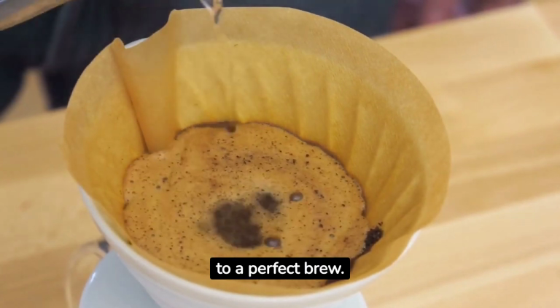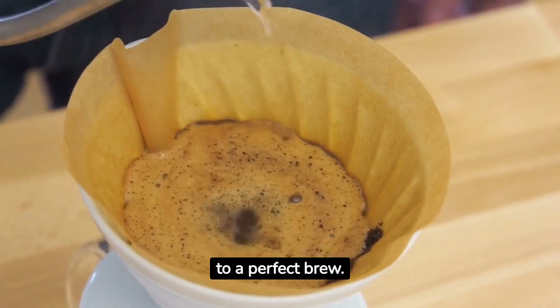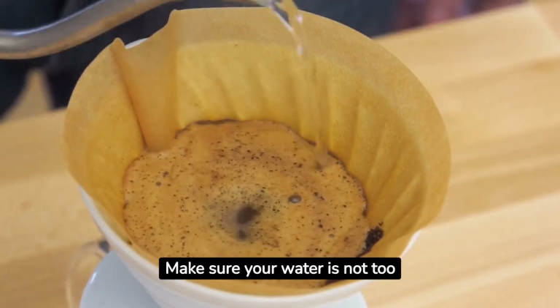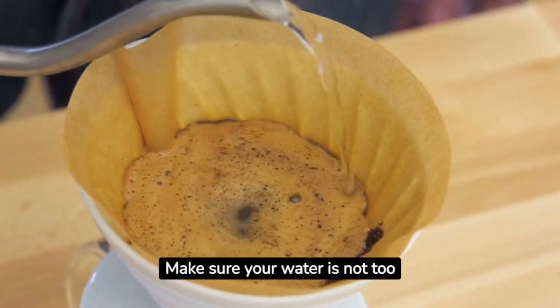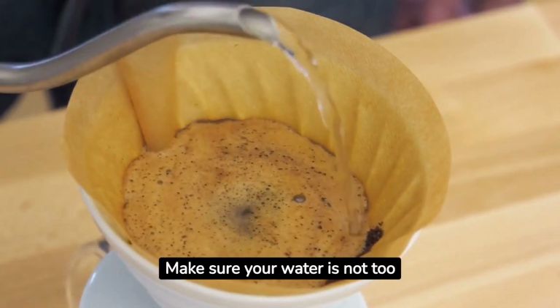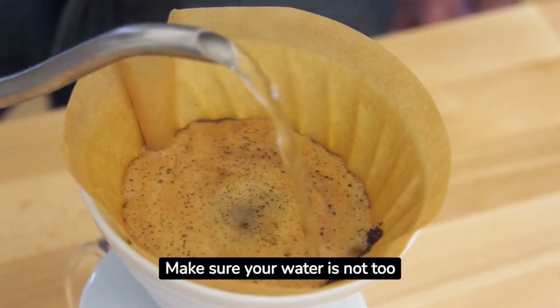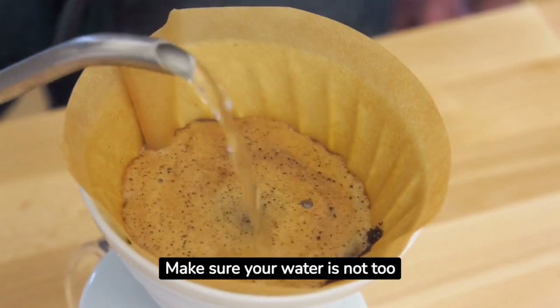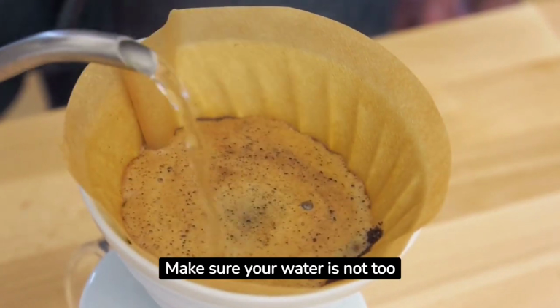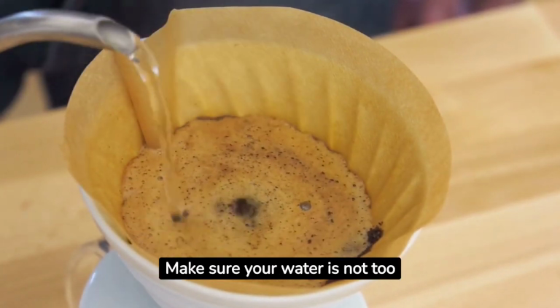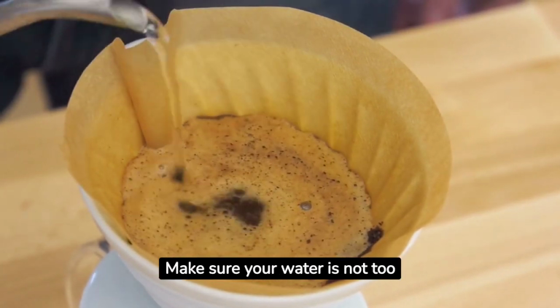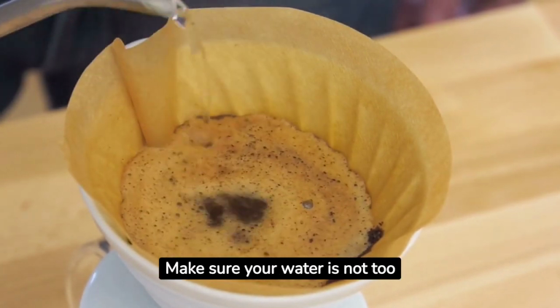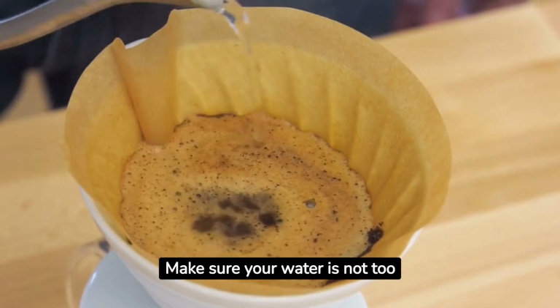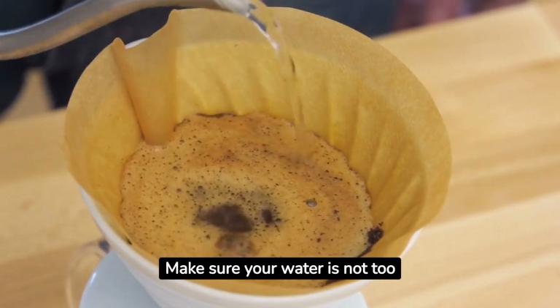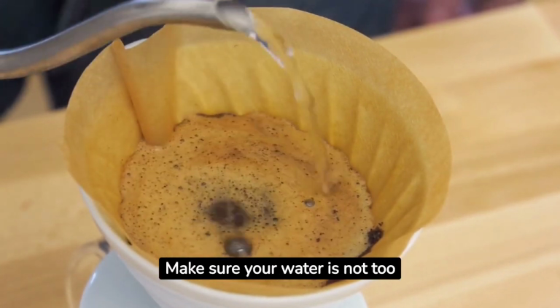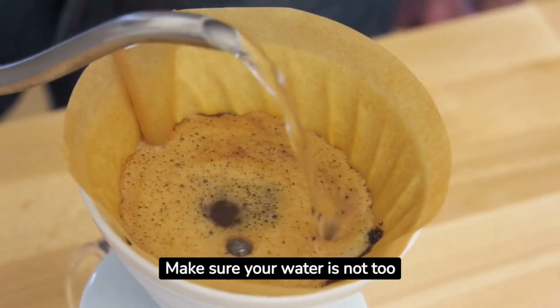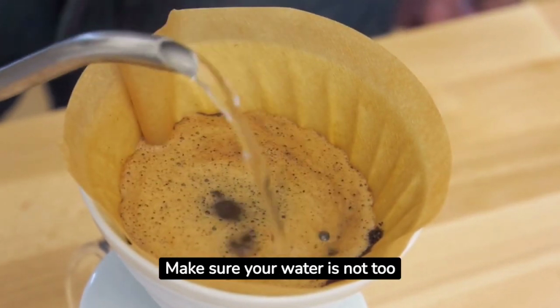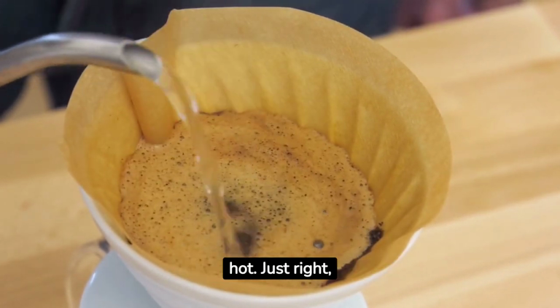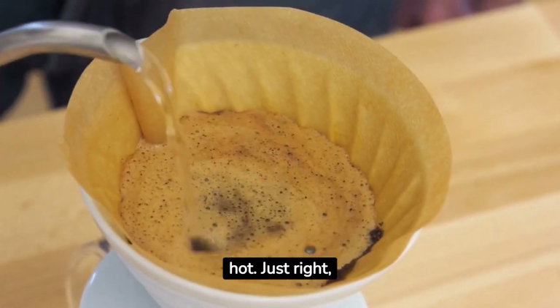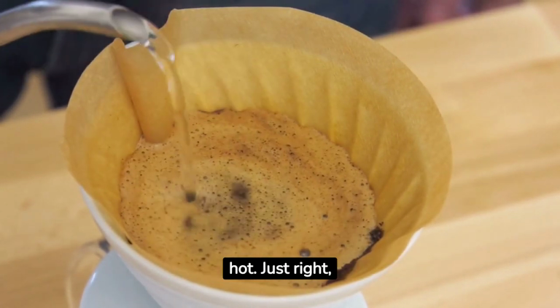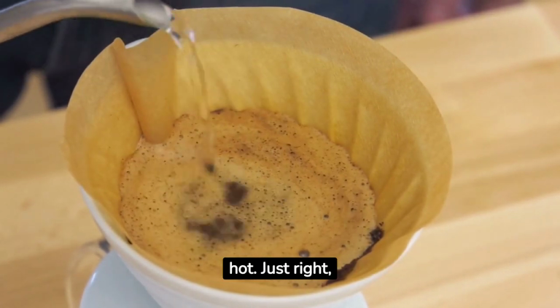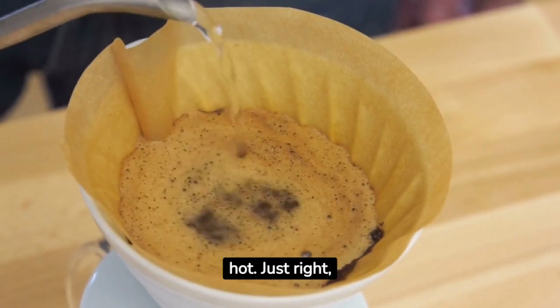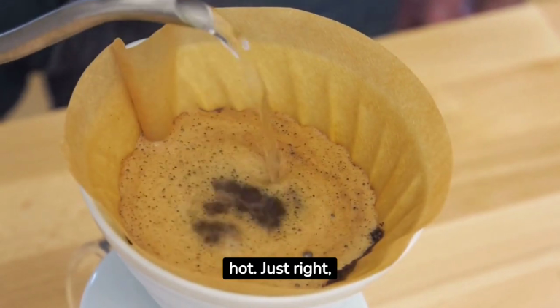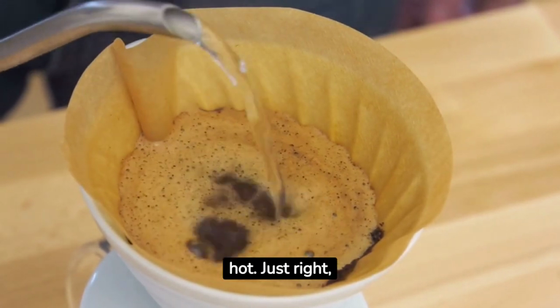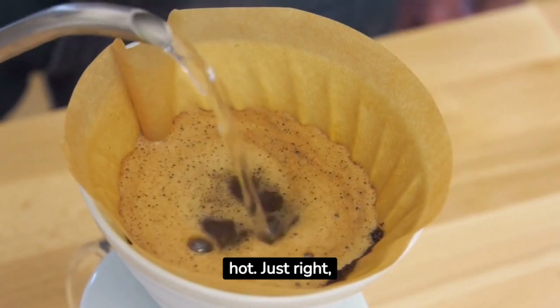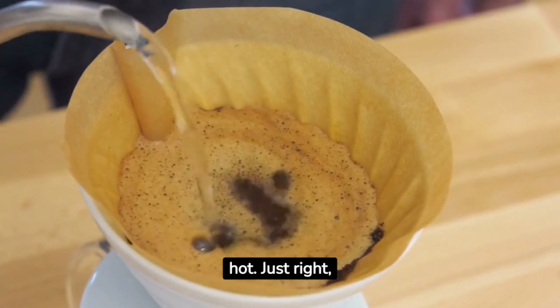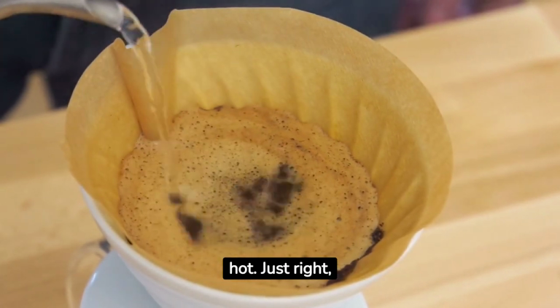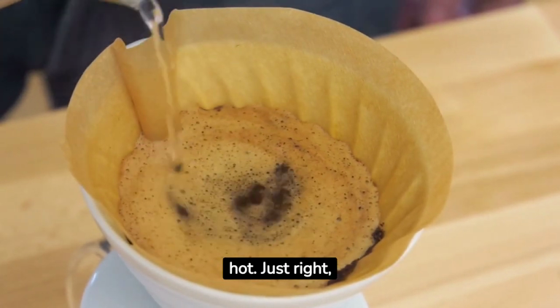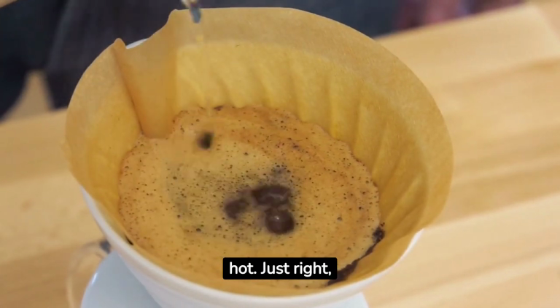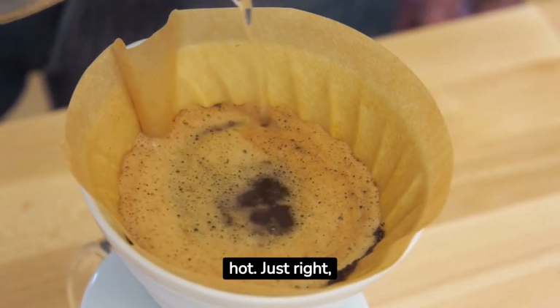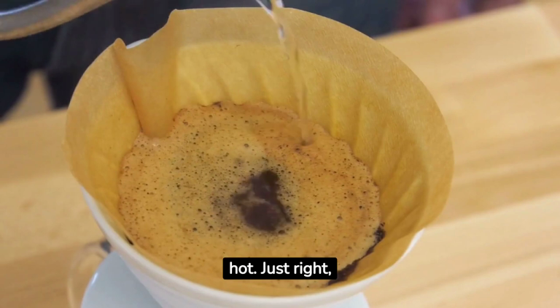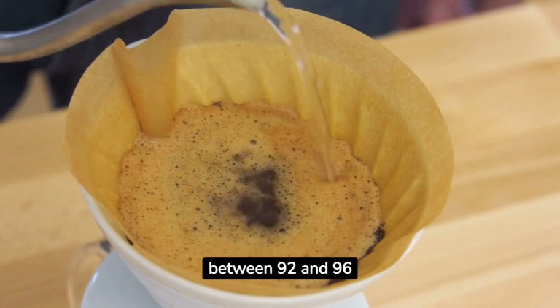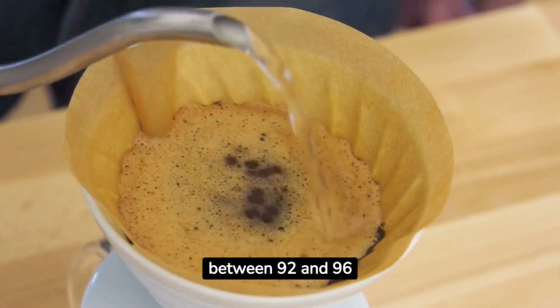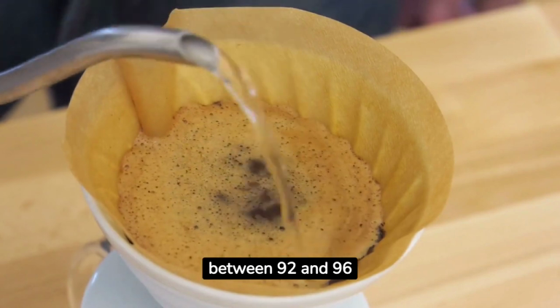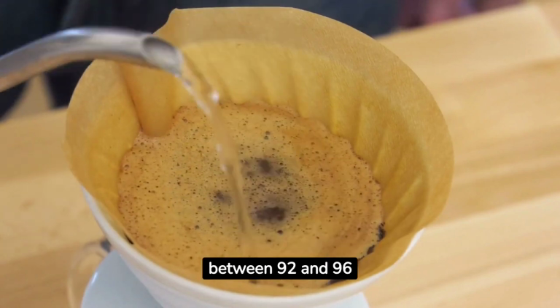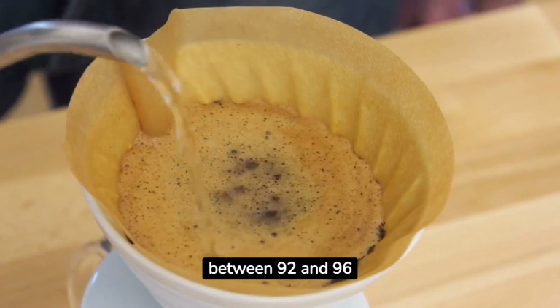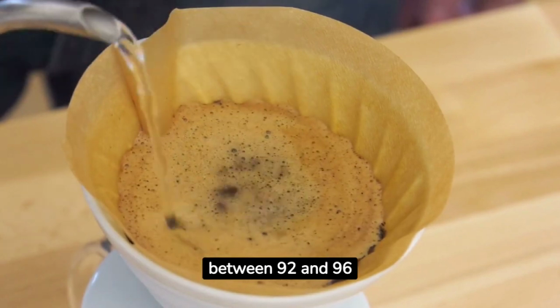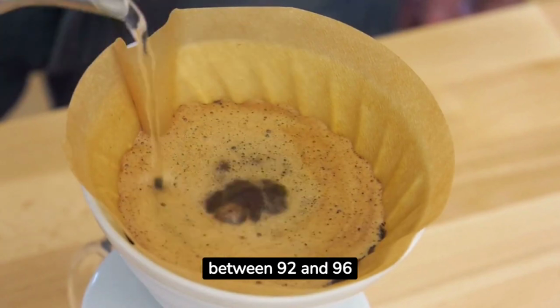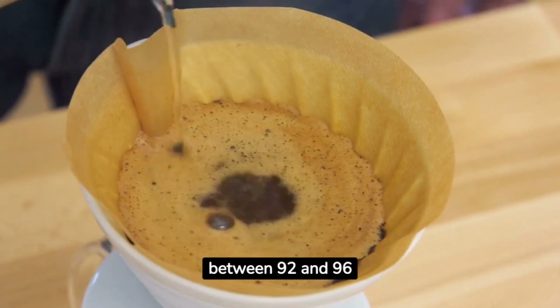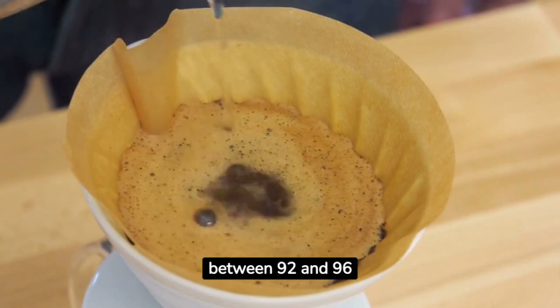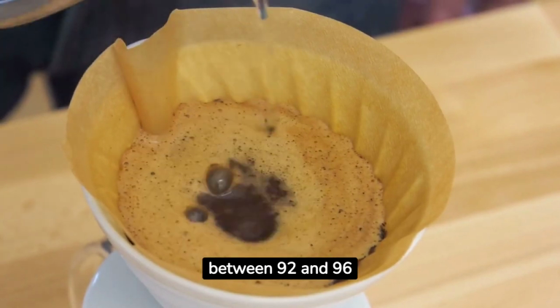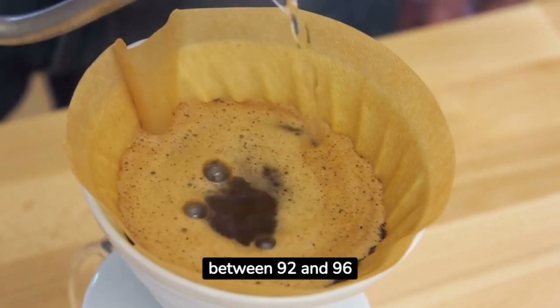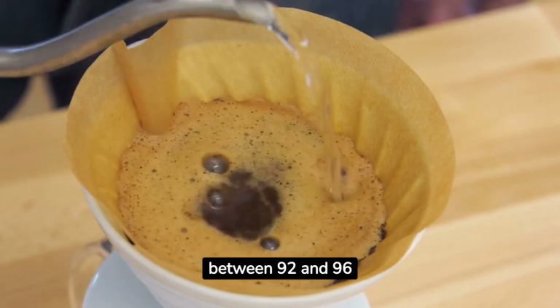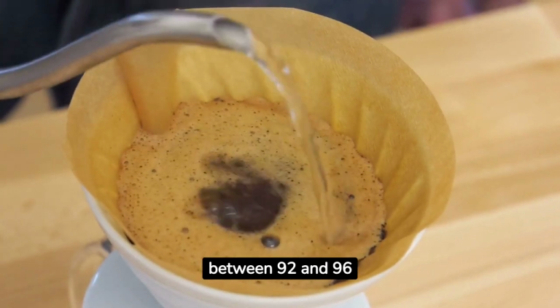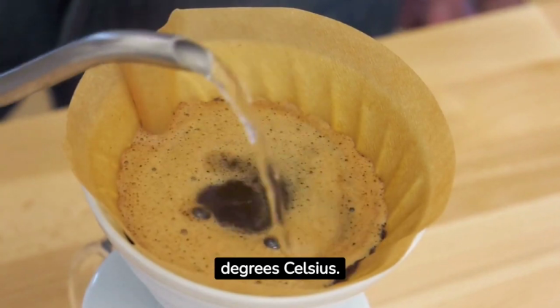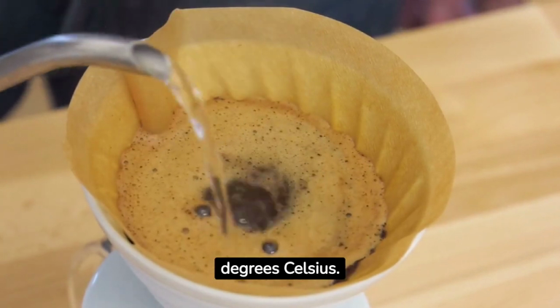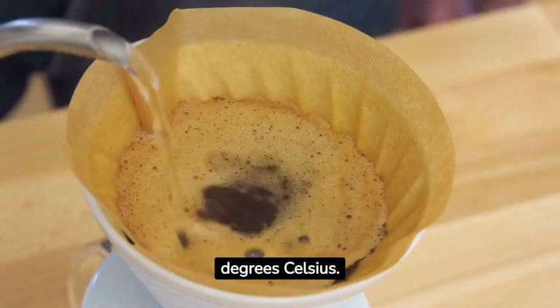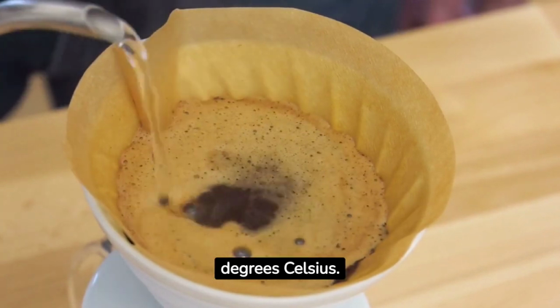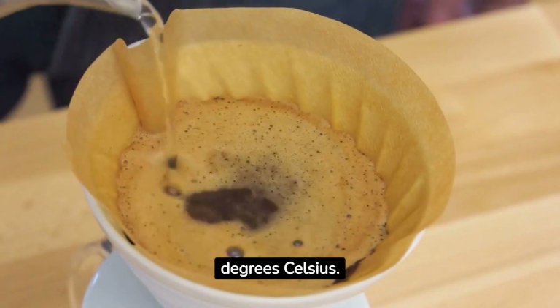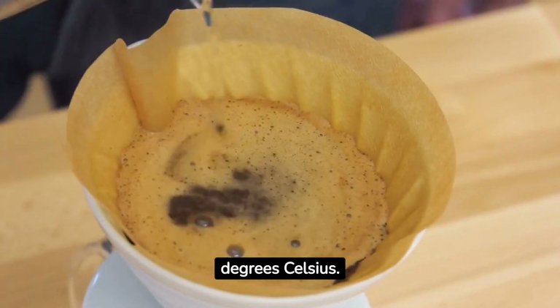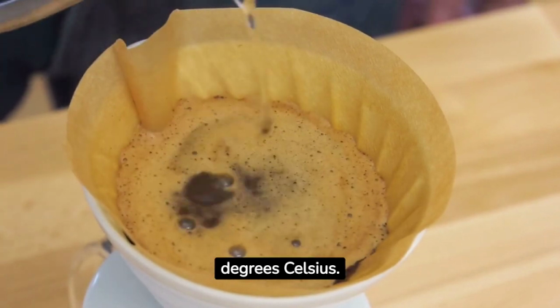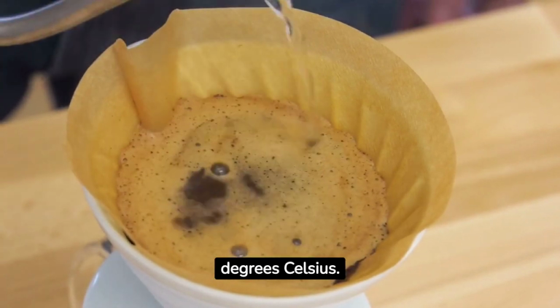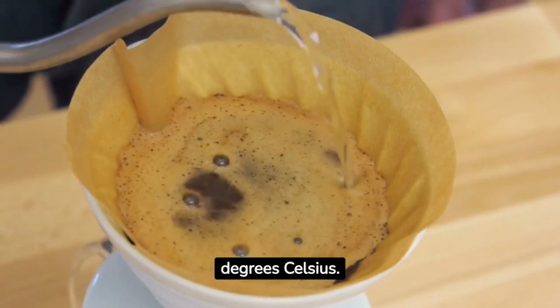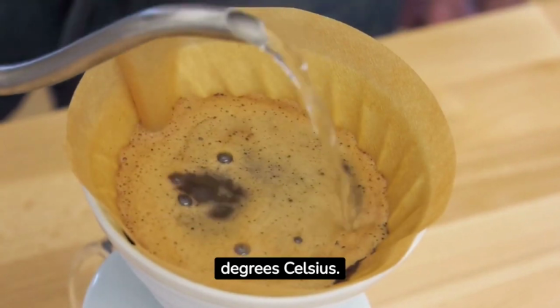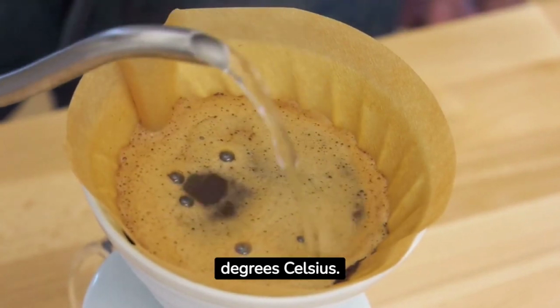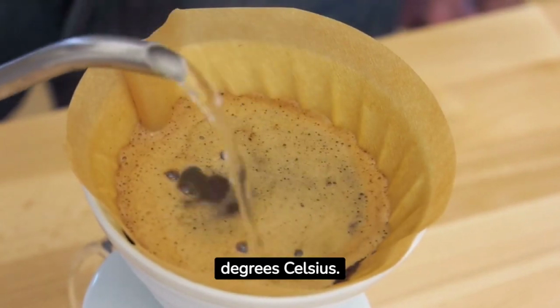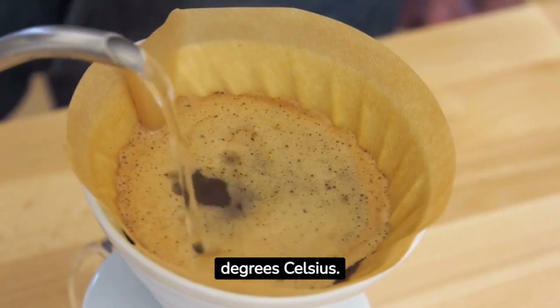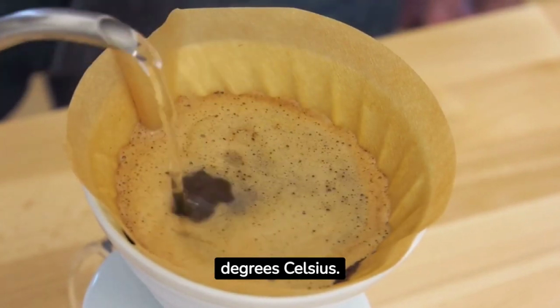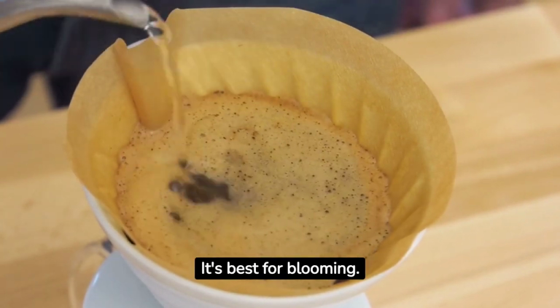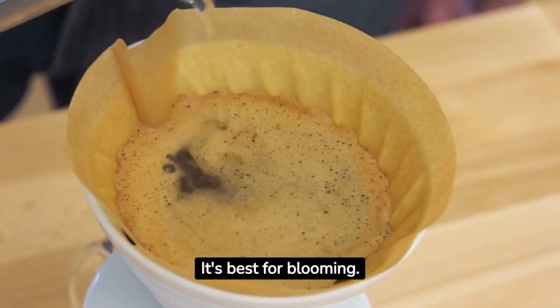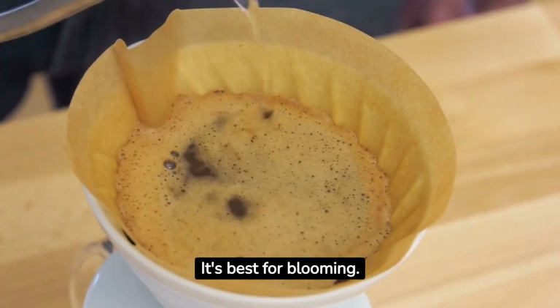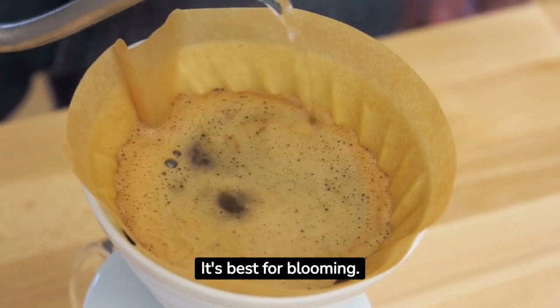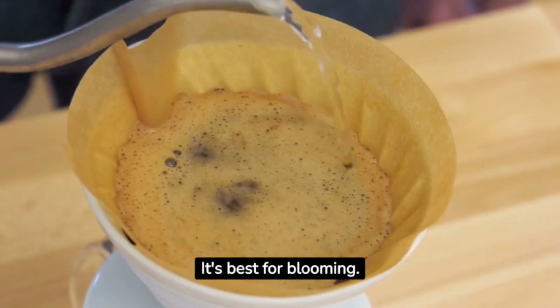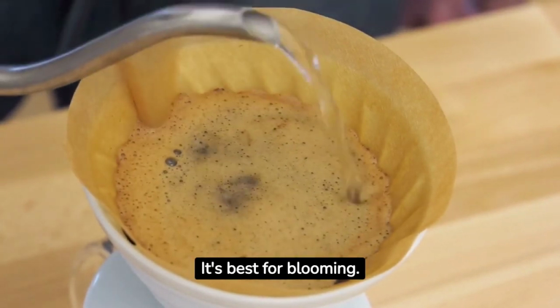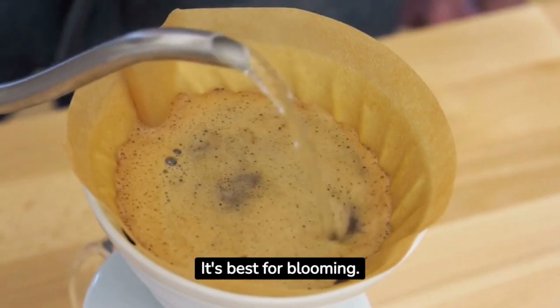Make sure your water is not too hot — just right, between 92 and 96 degrees Celsius. It's best for blooming.